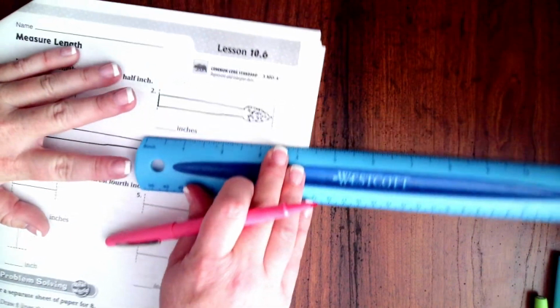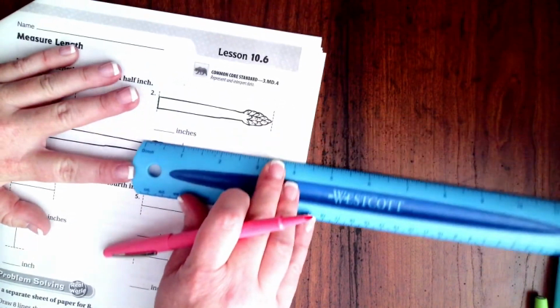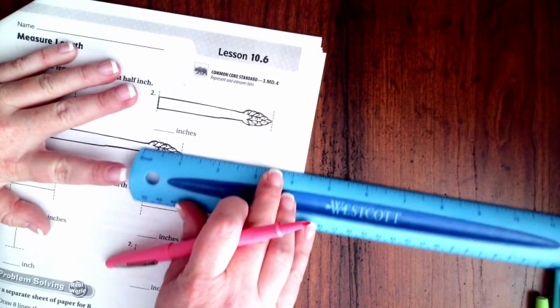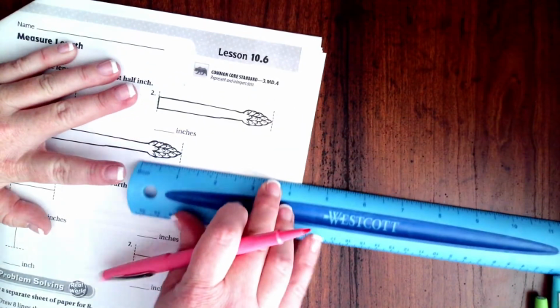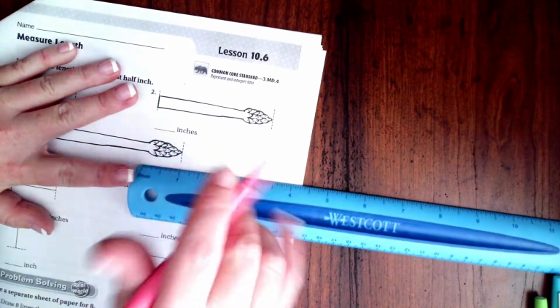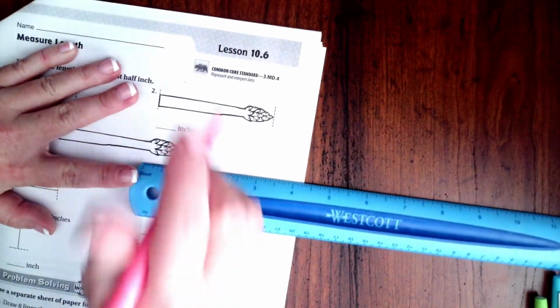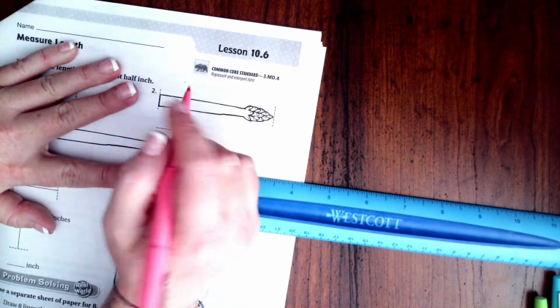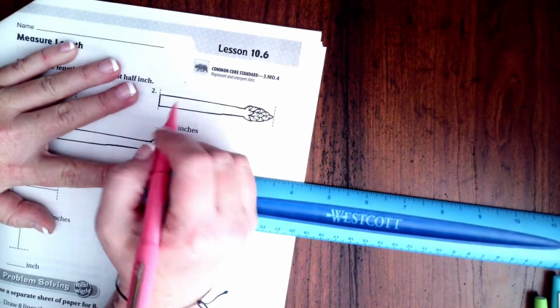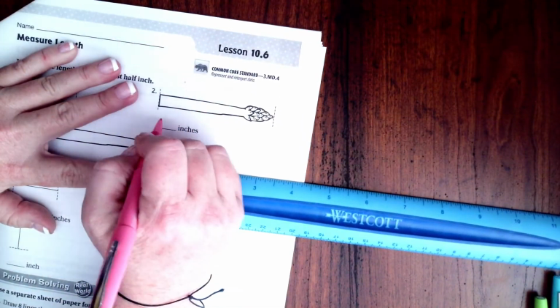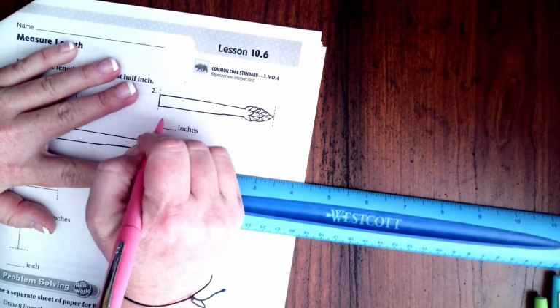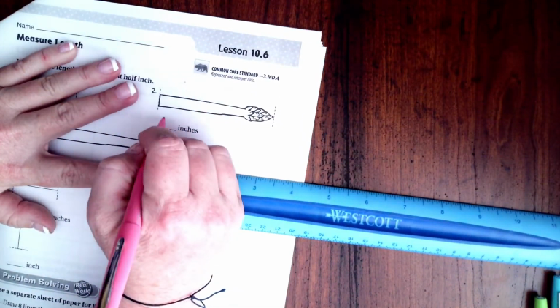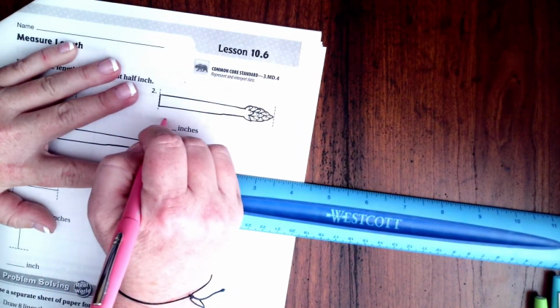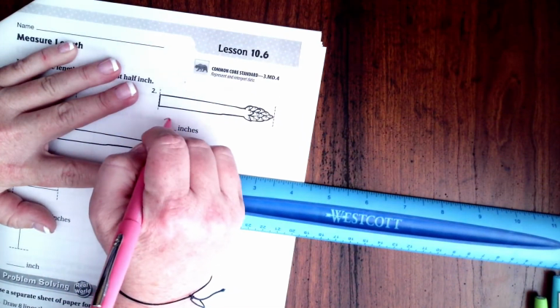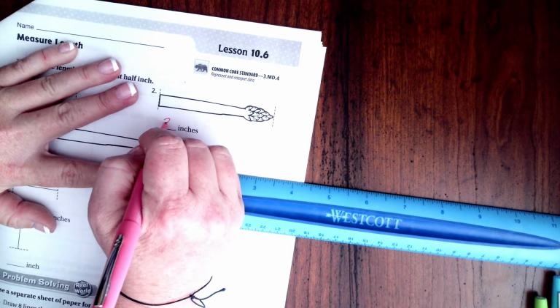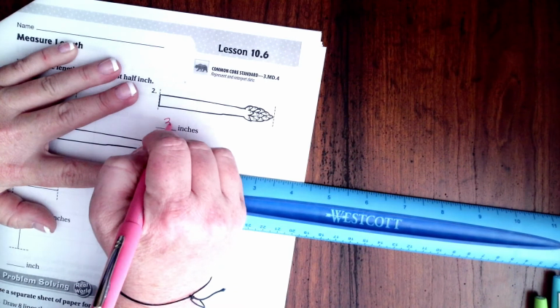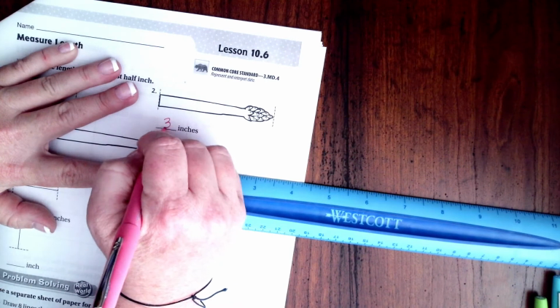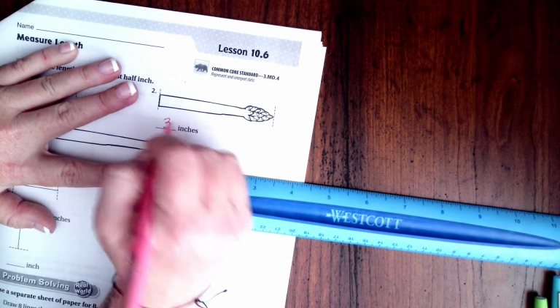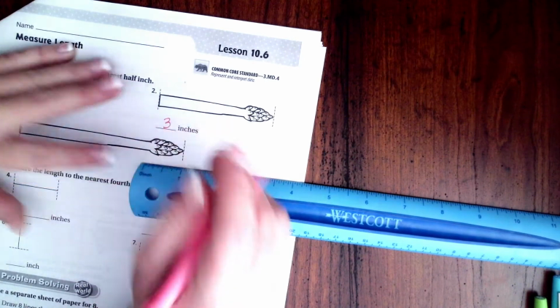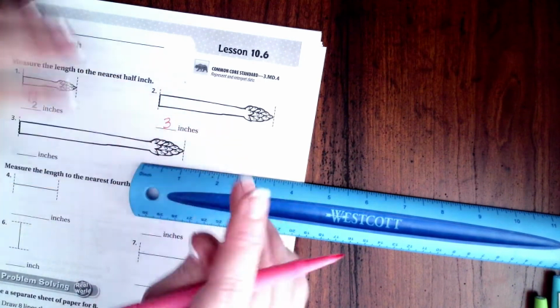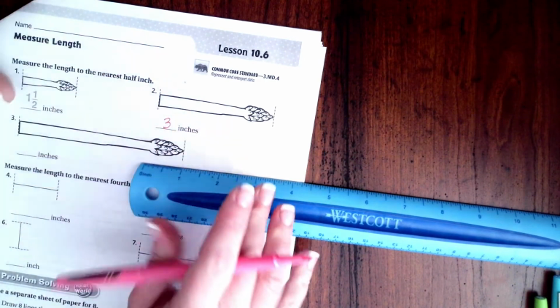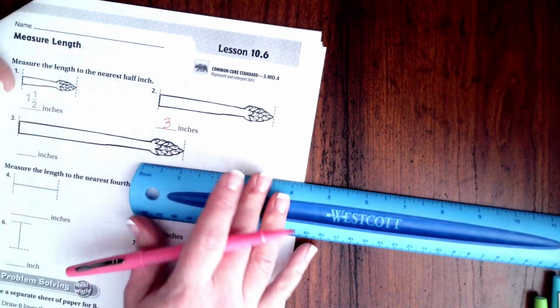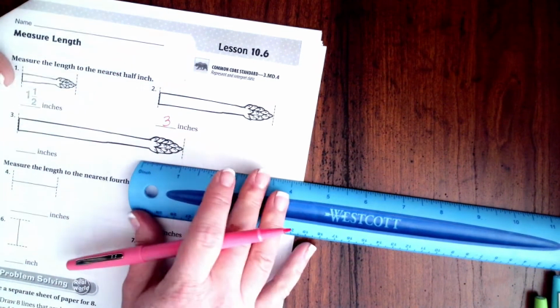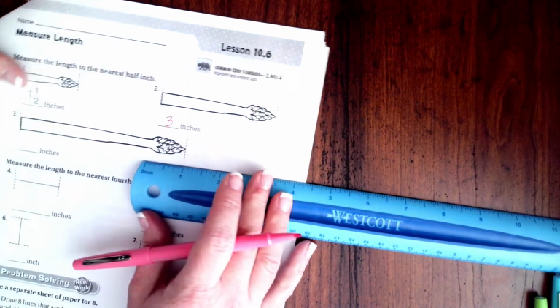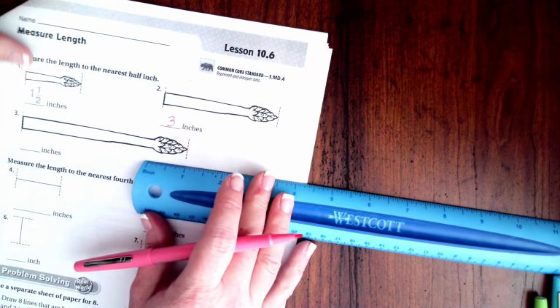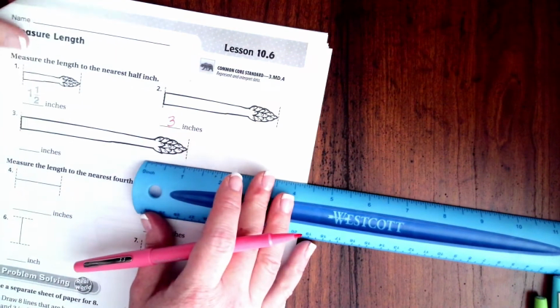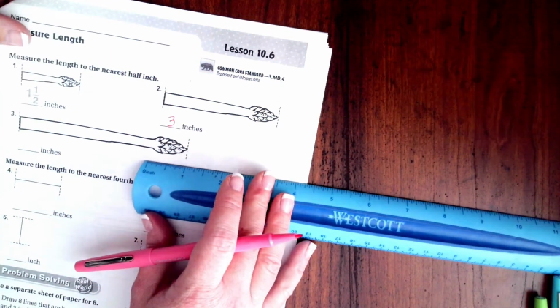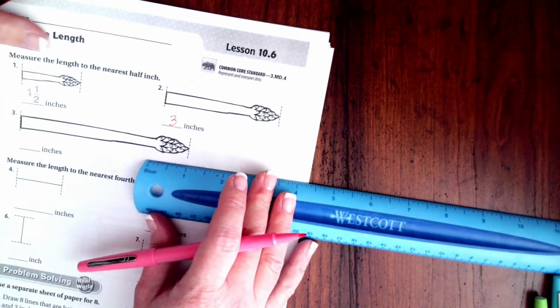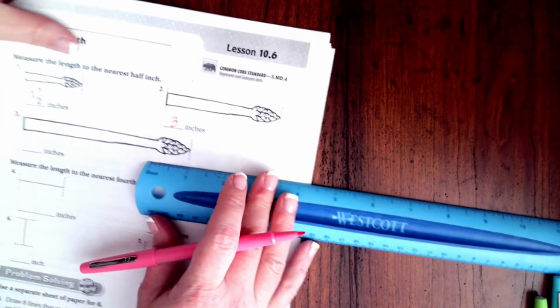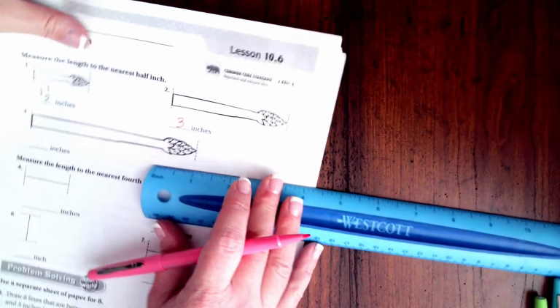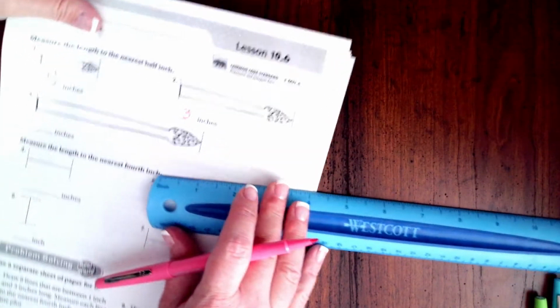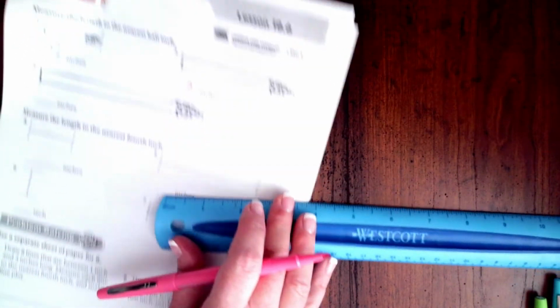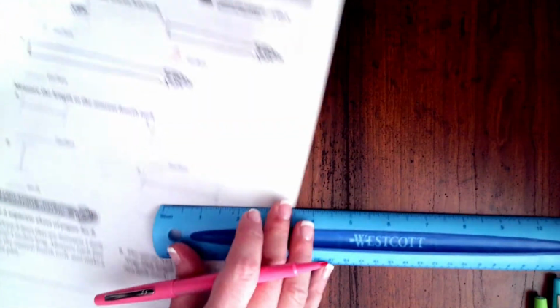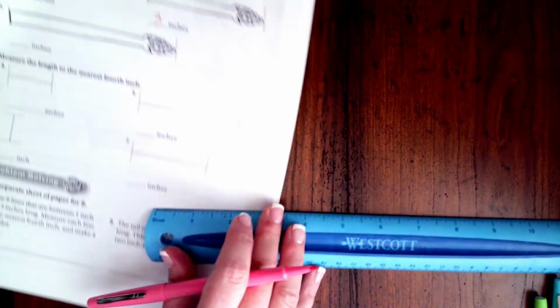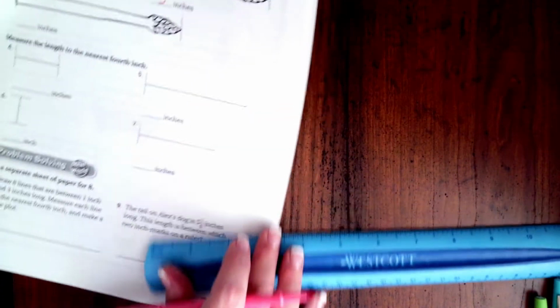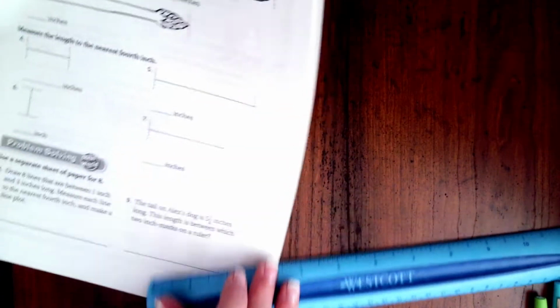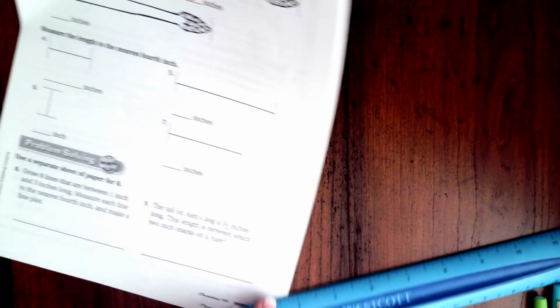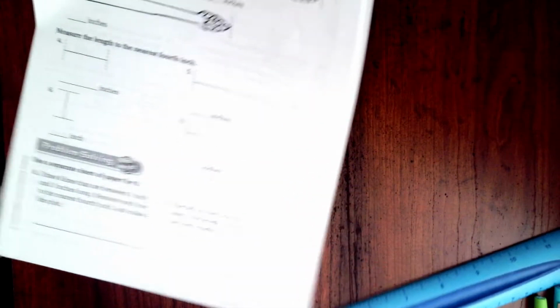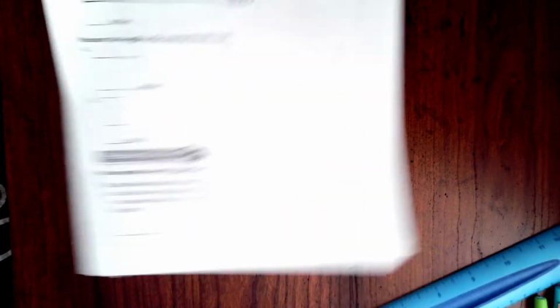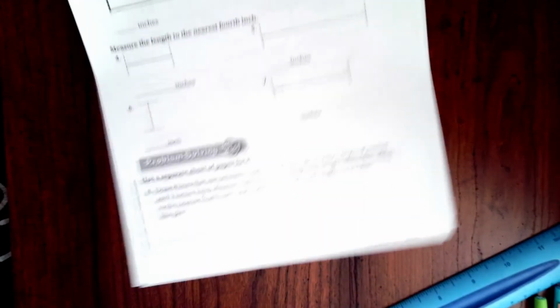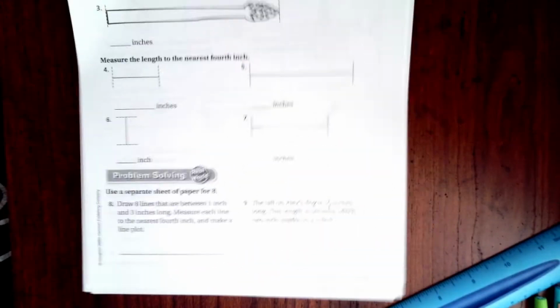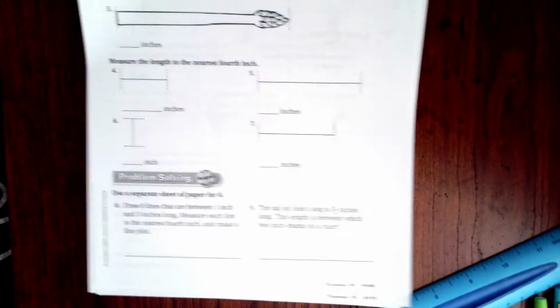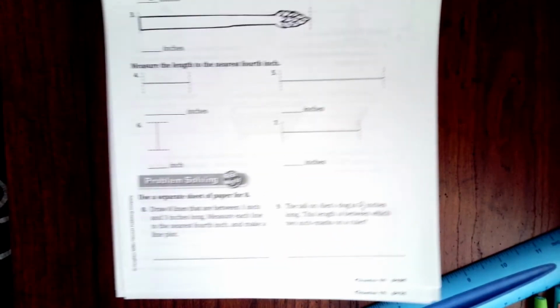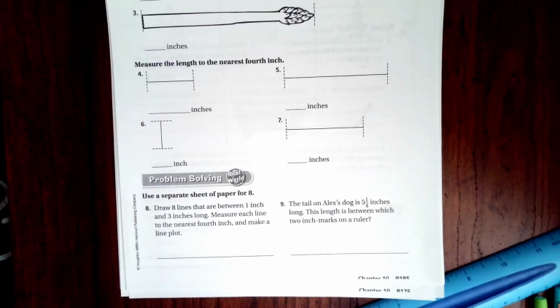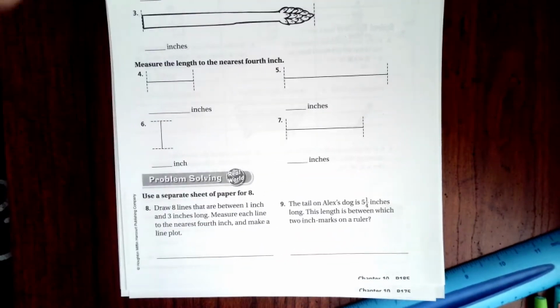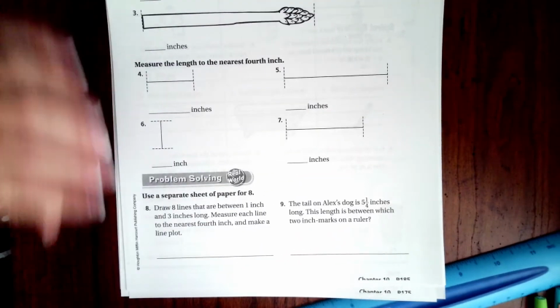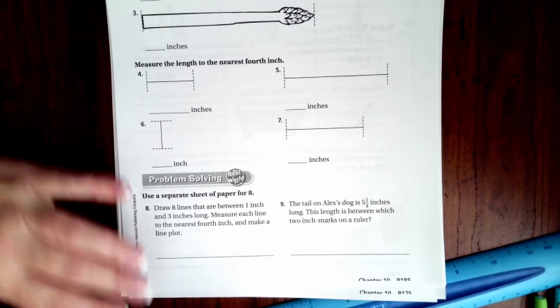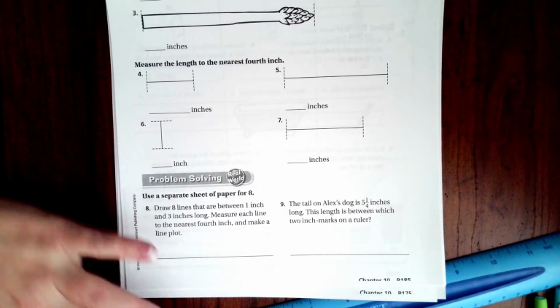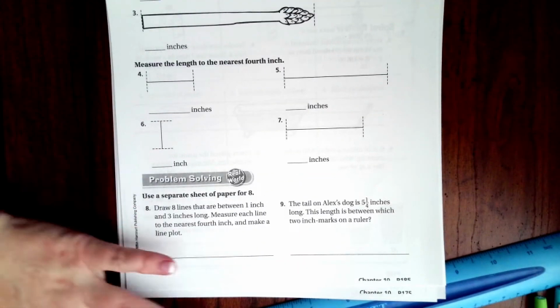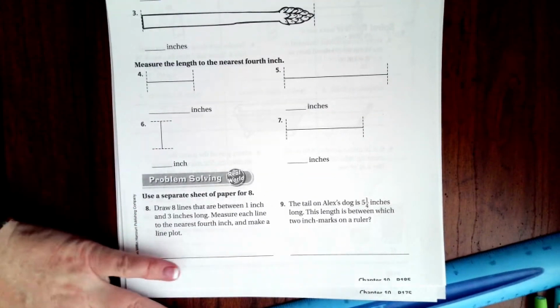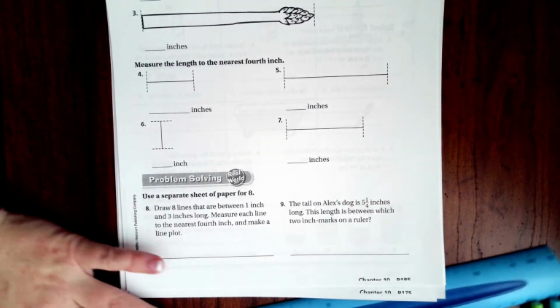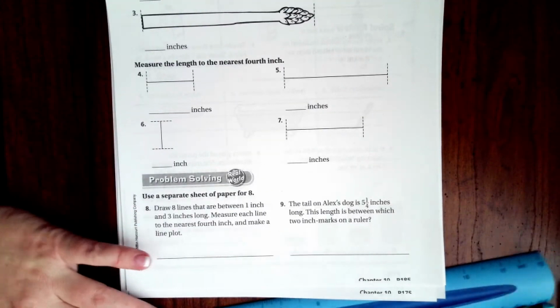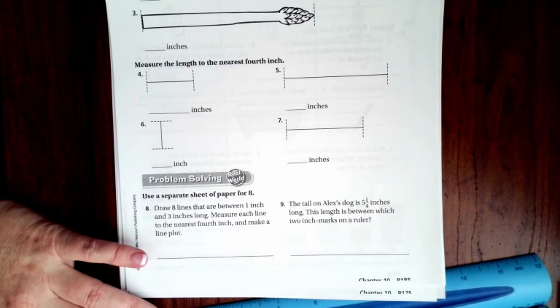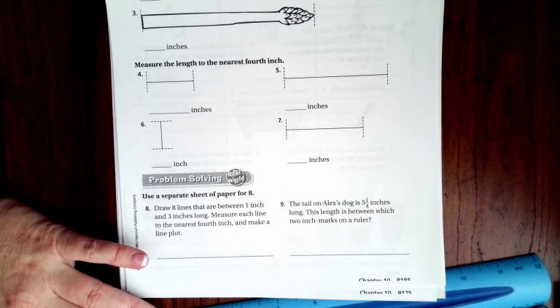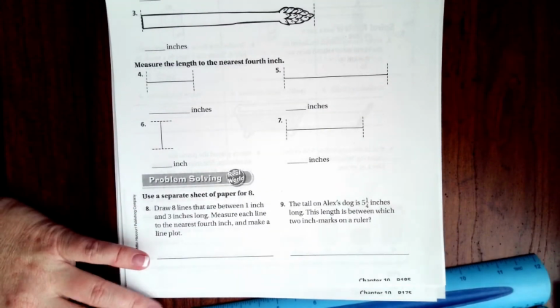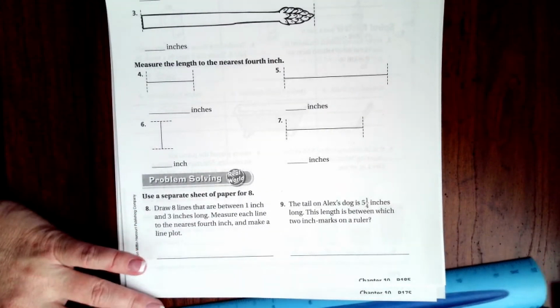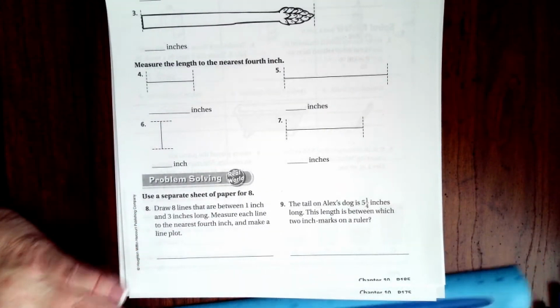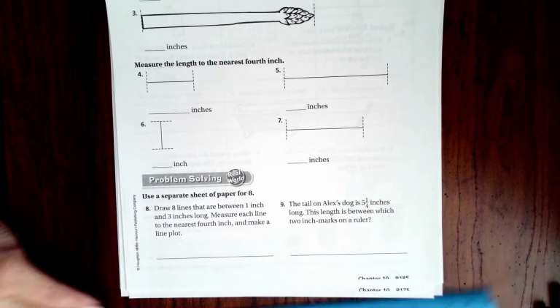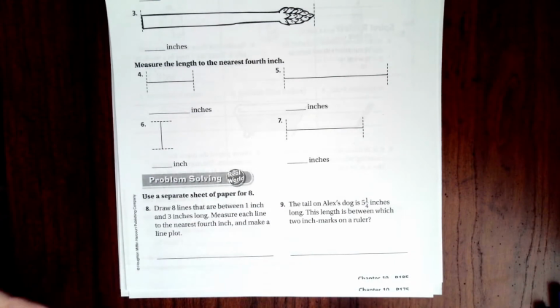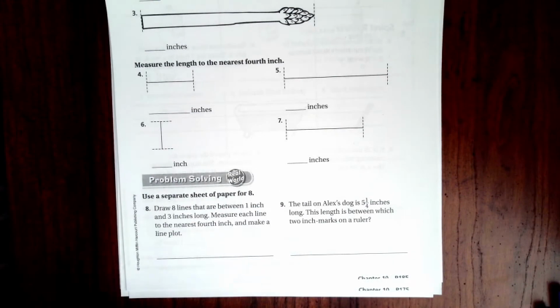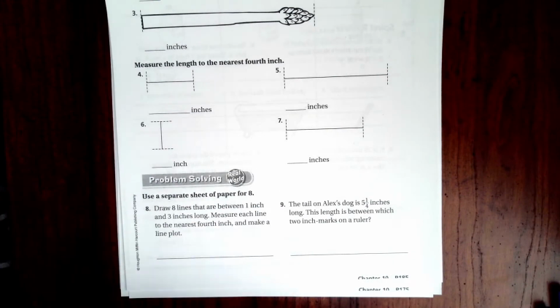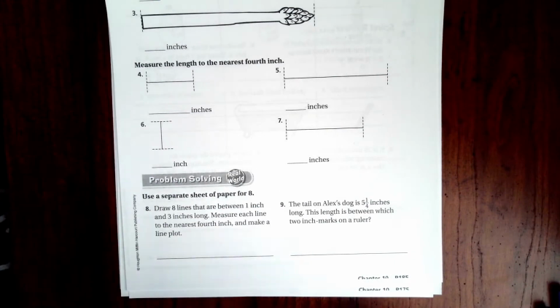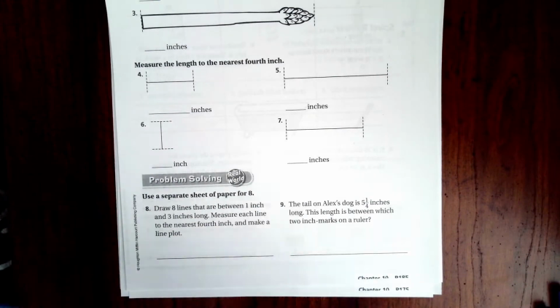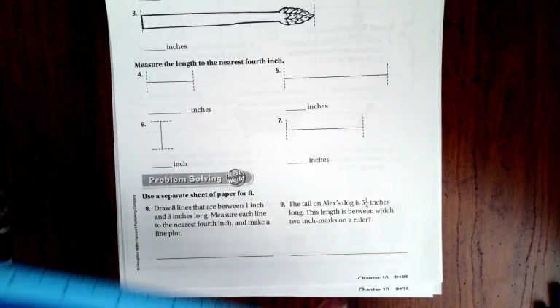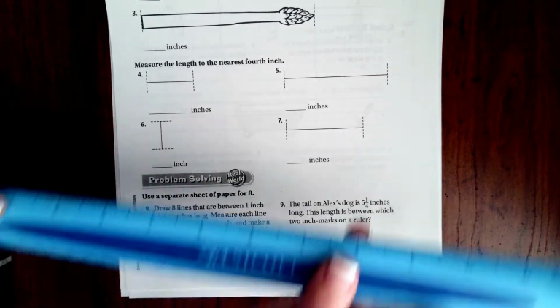Okay, so we're going to go ahead and call that about three inches — just about to the three. We're going to call that right about three inches. Okay, so let's go down and do this next one.